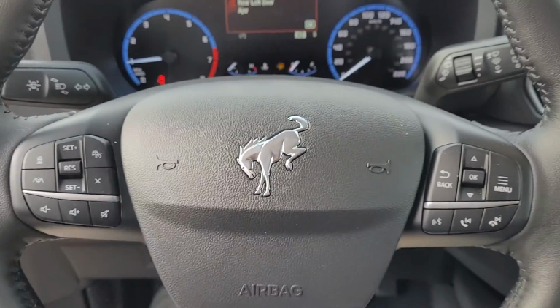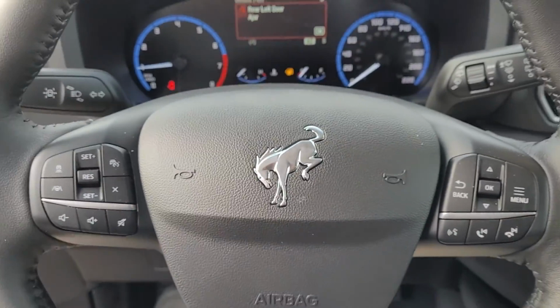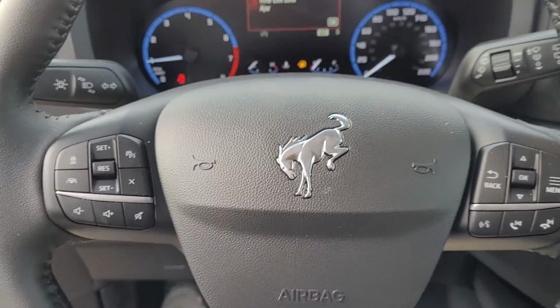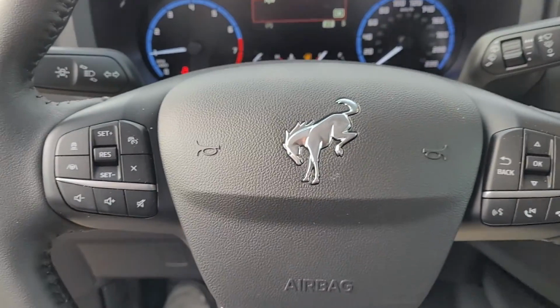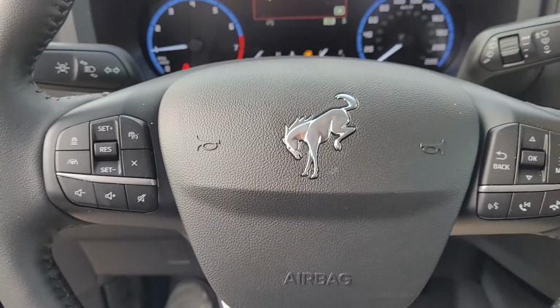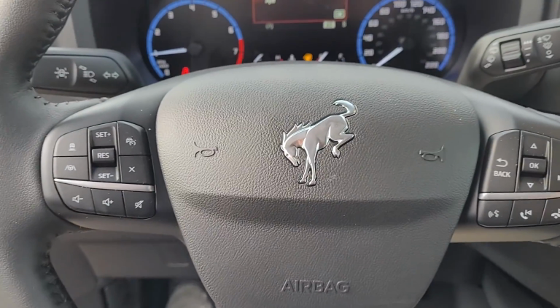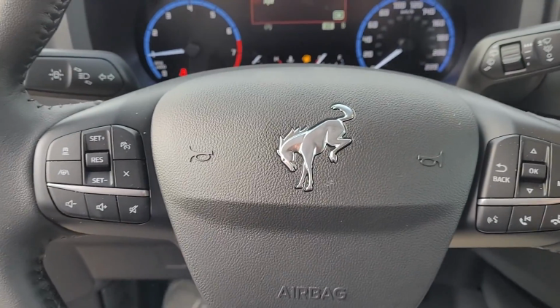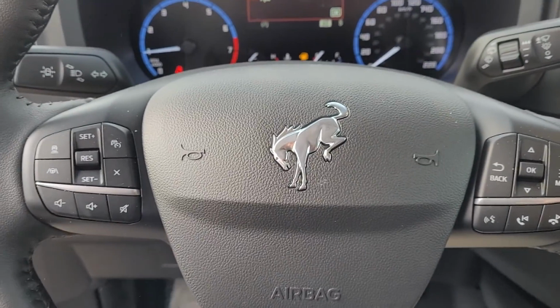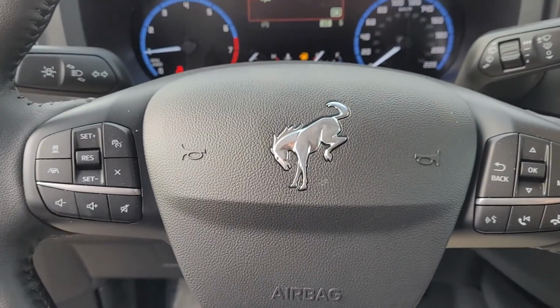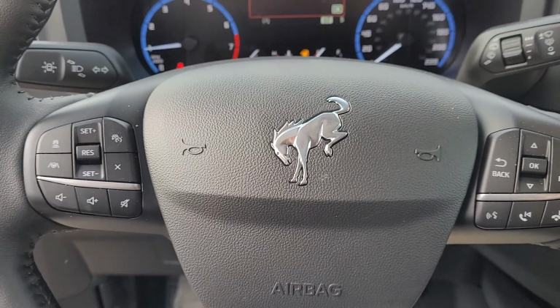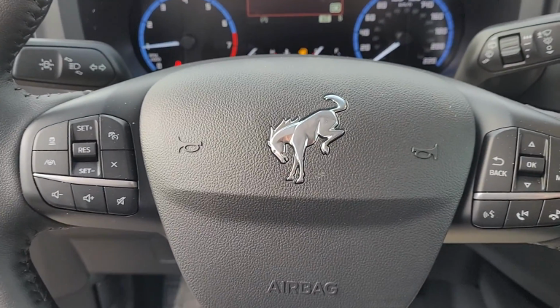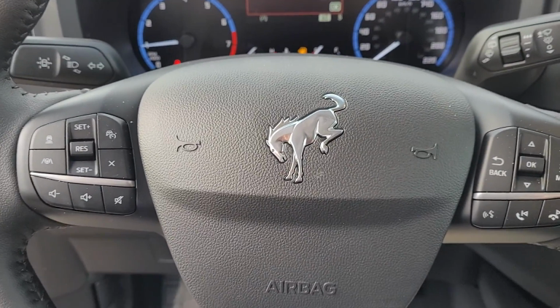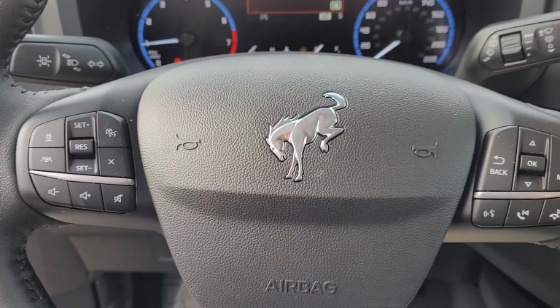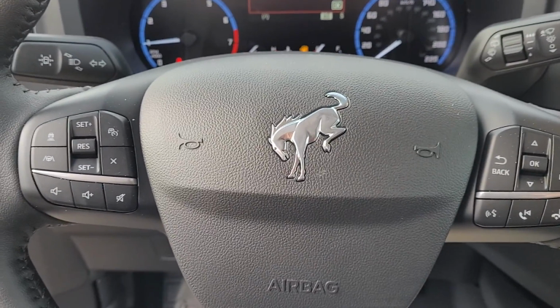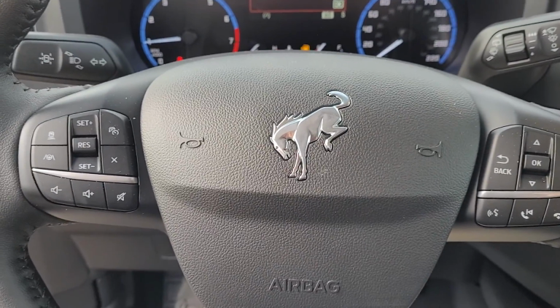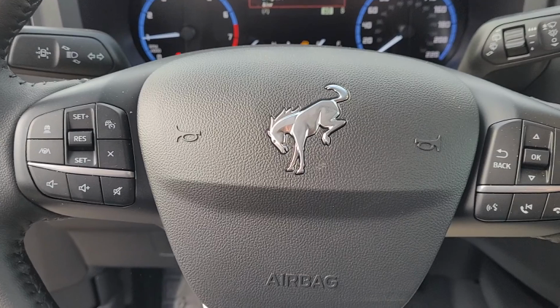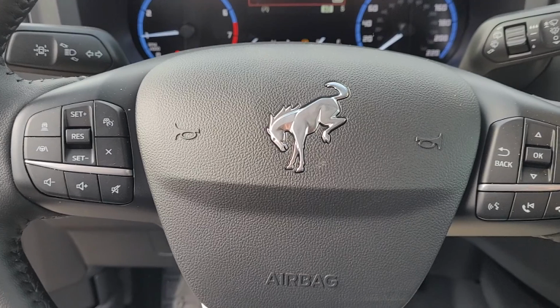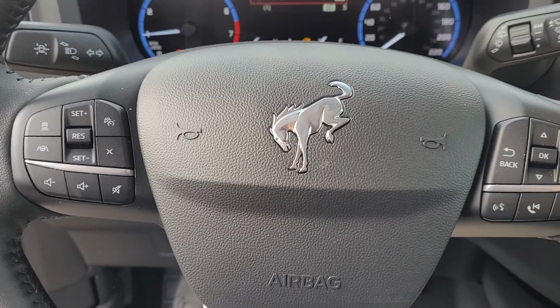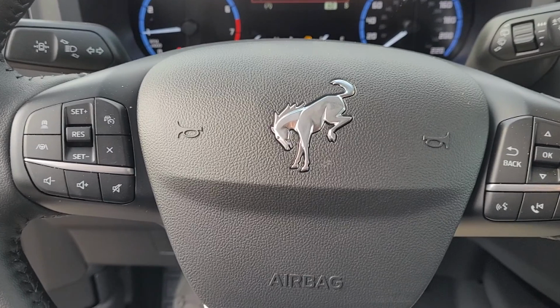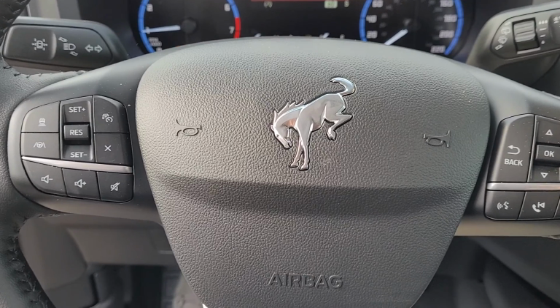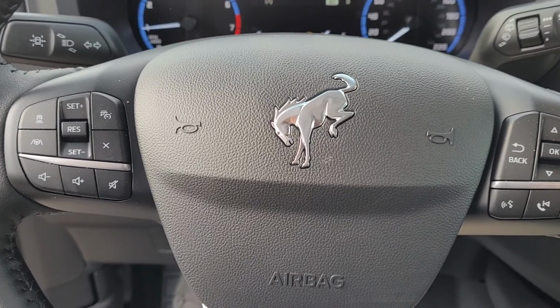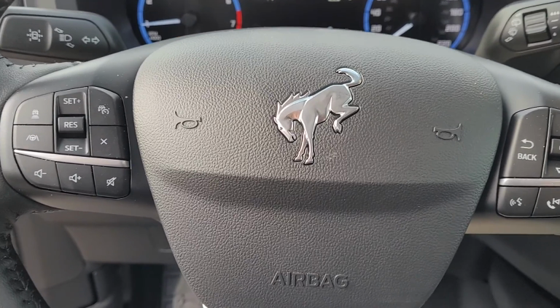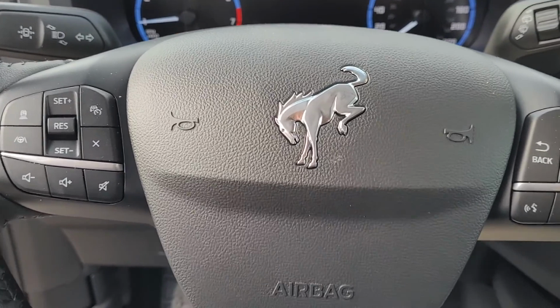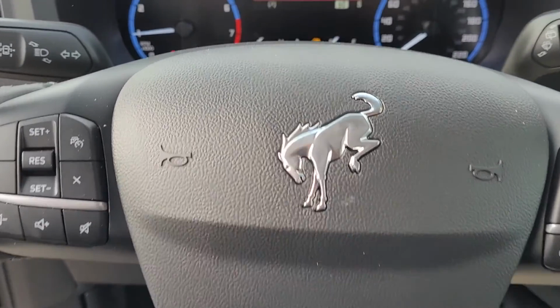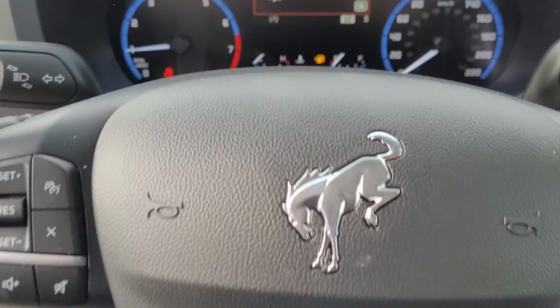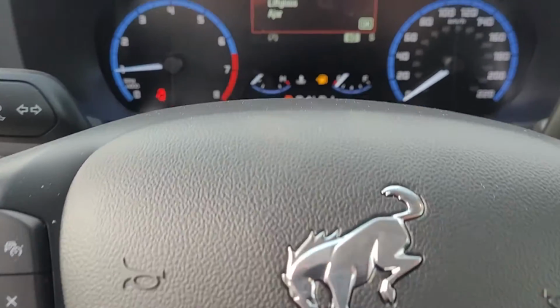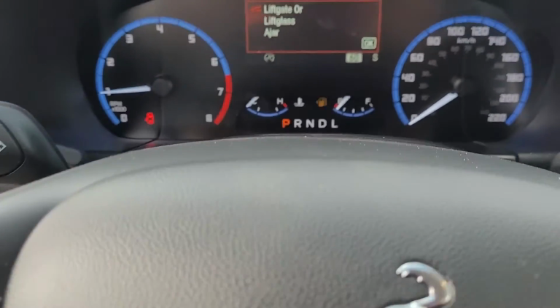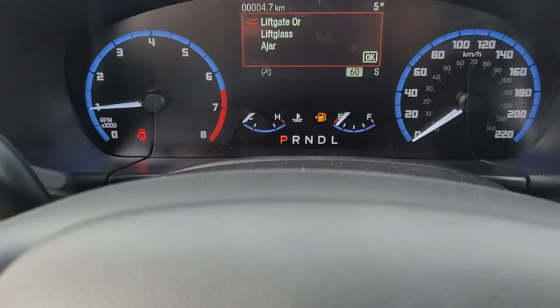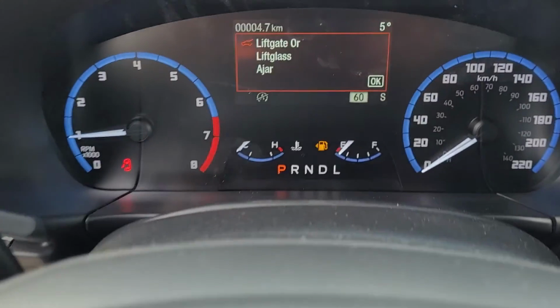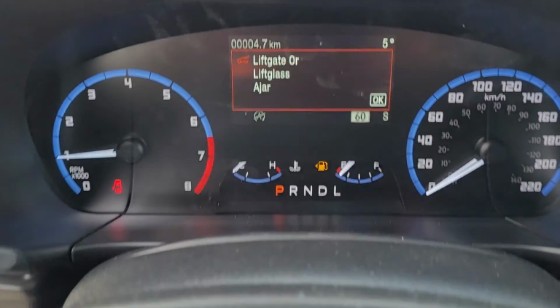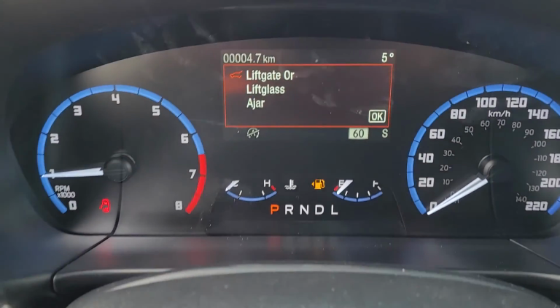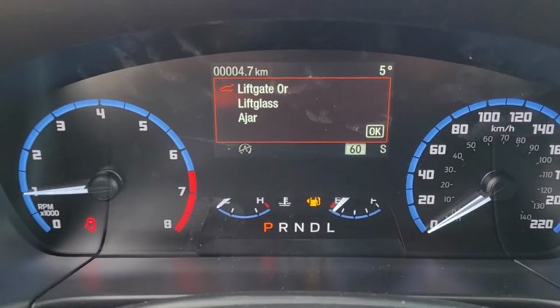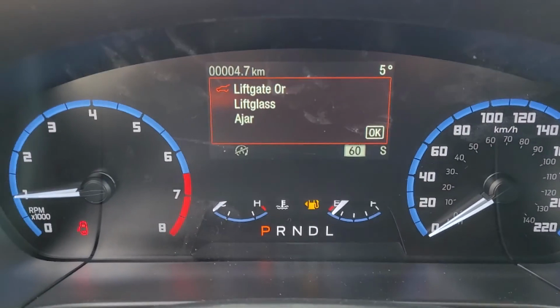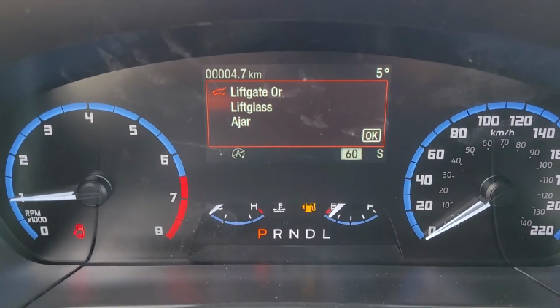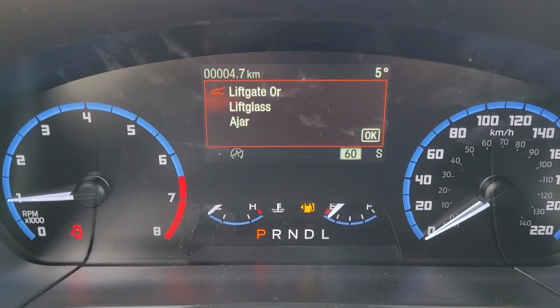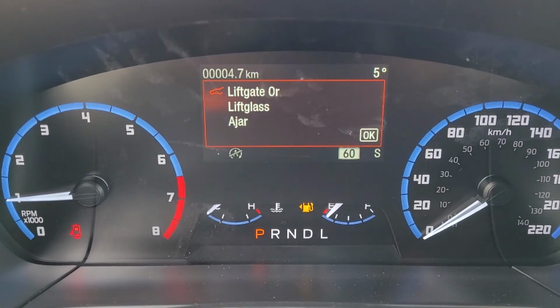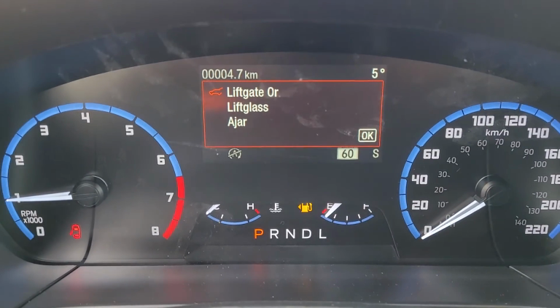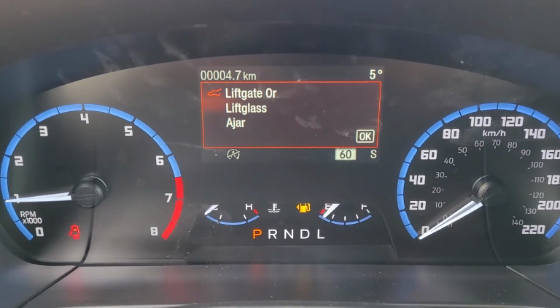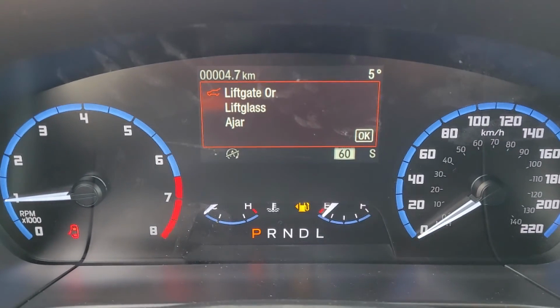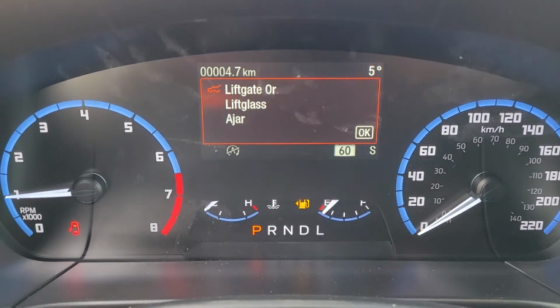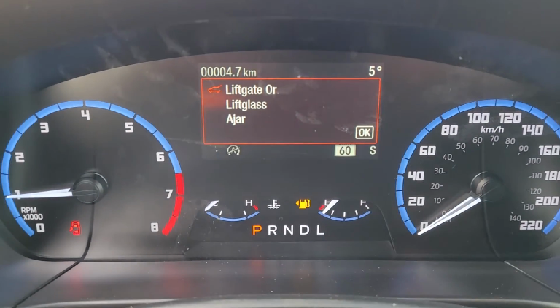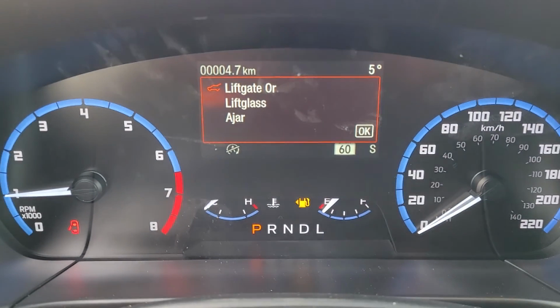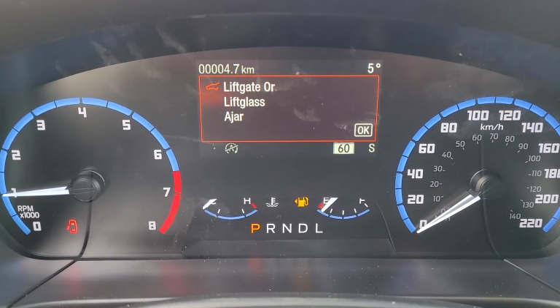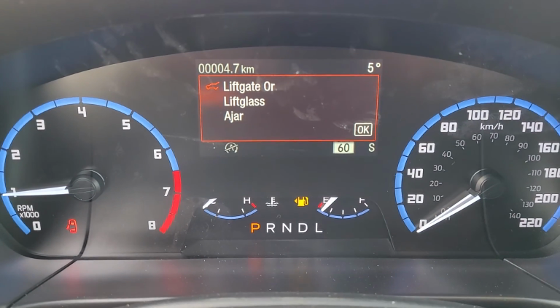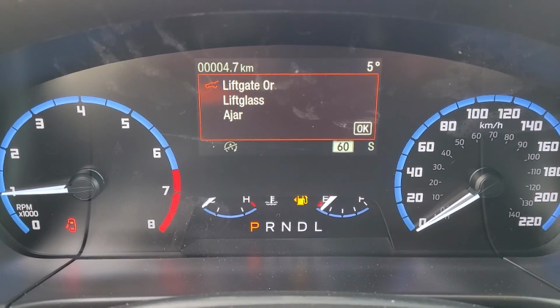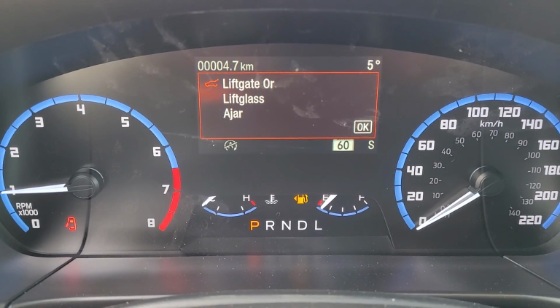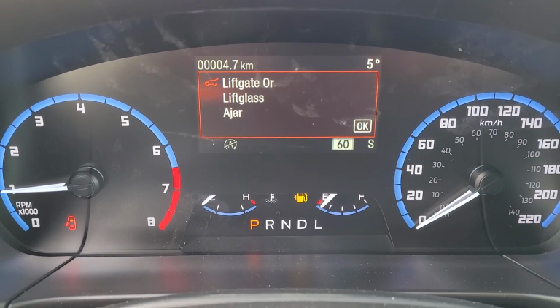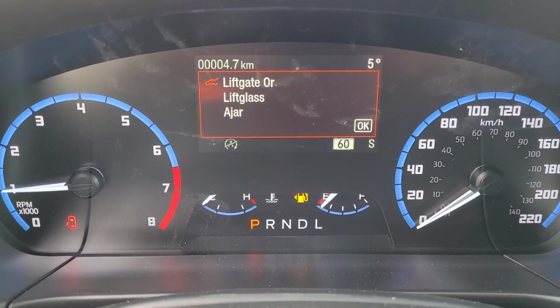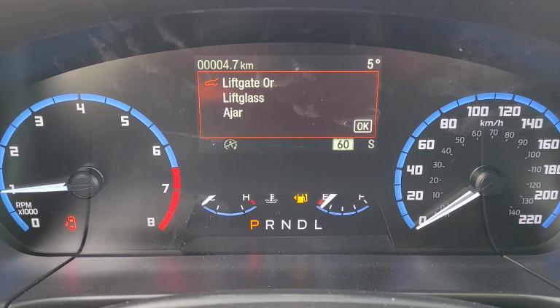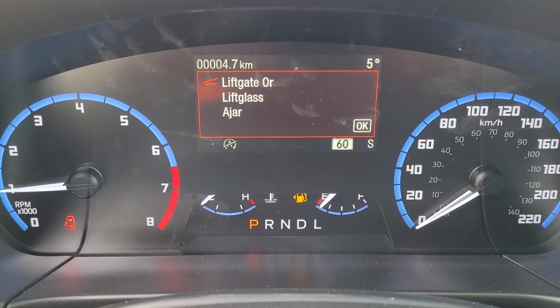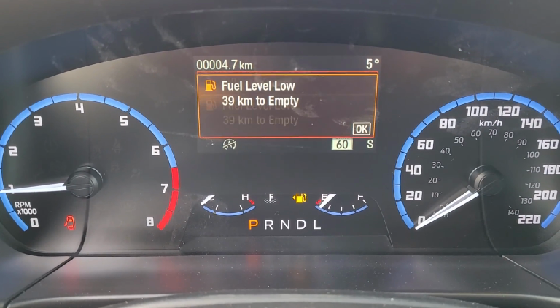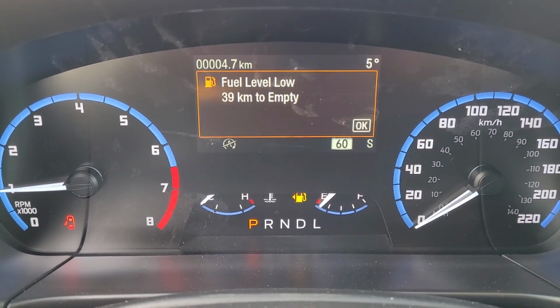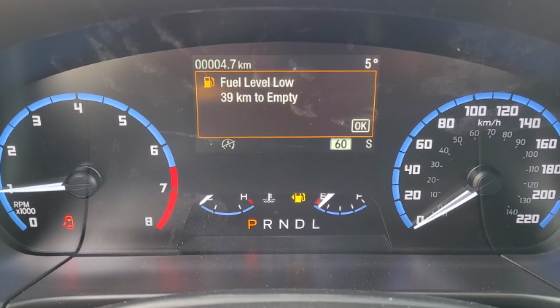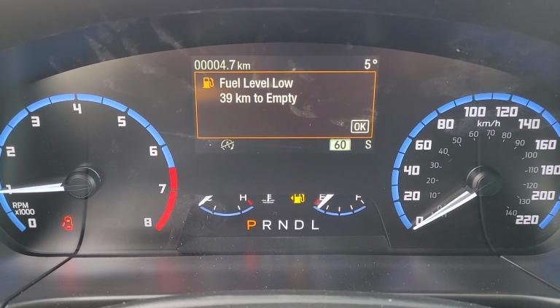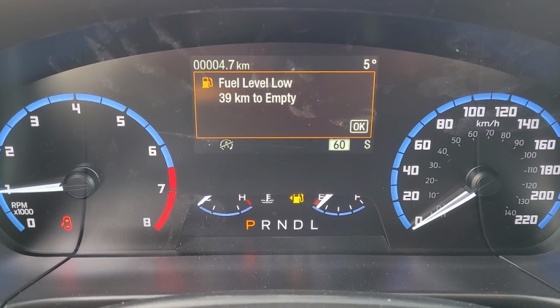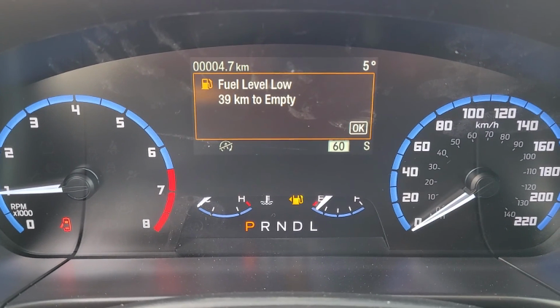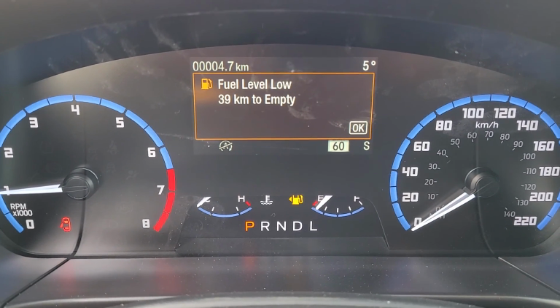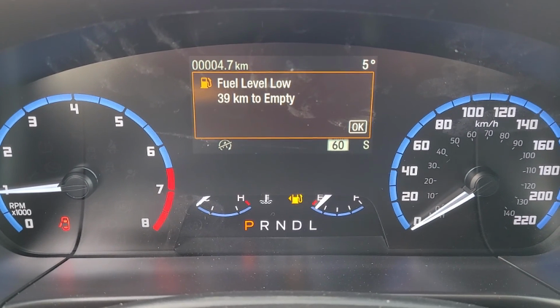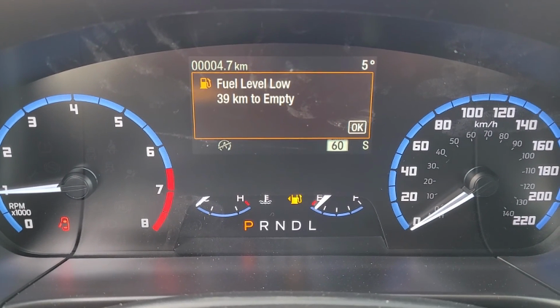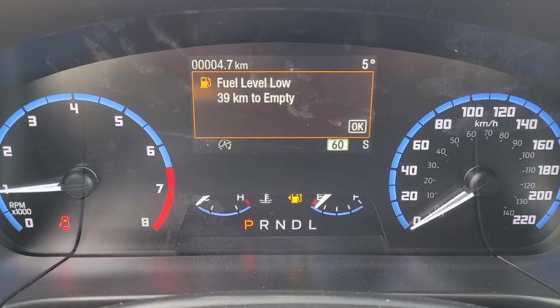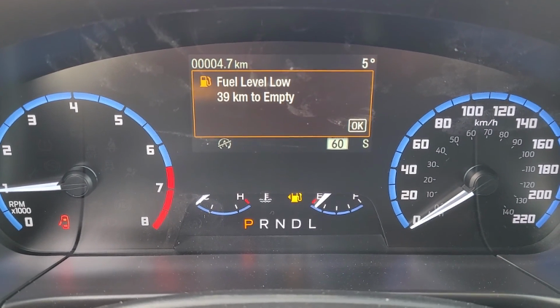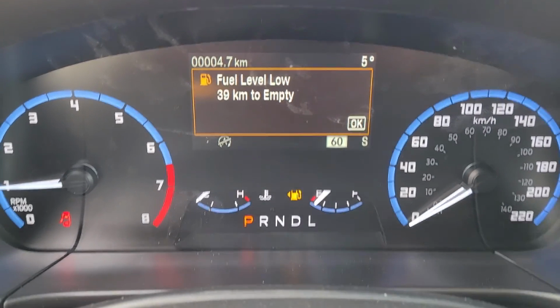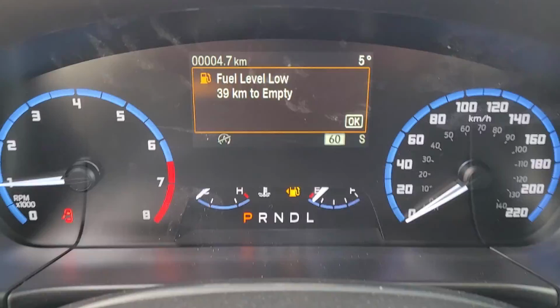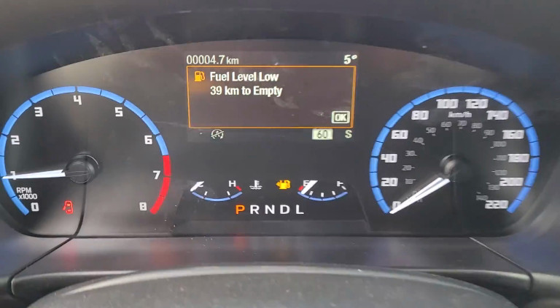Adaptive cruise control, lane centering, and analog gauges with a center digital display.